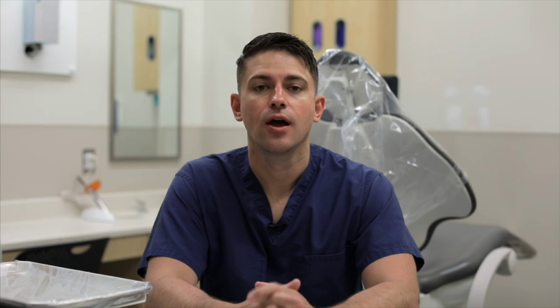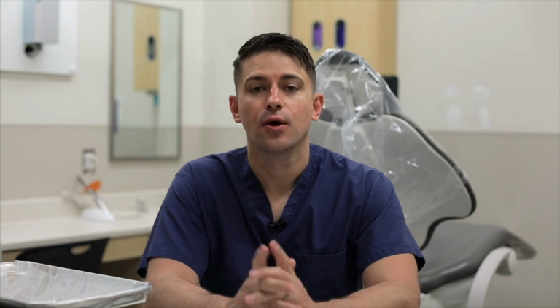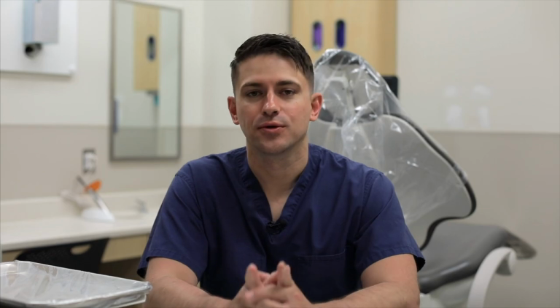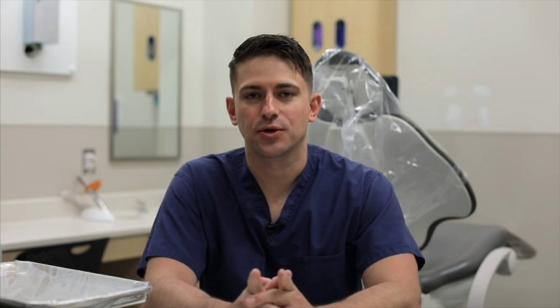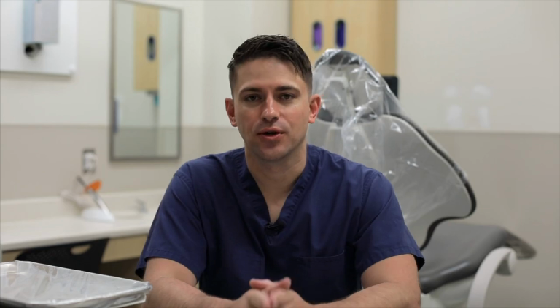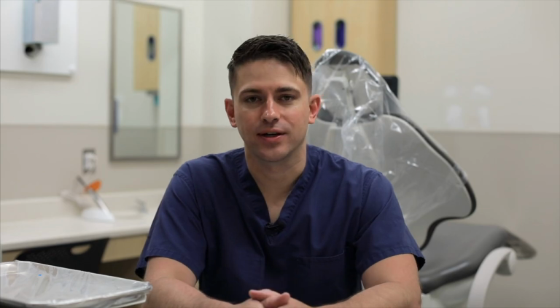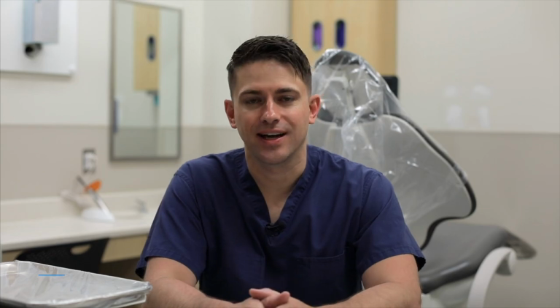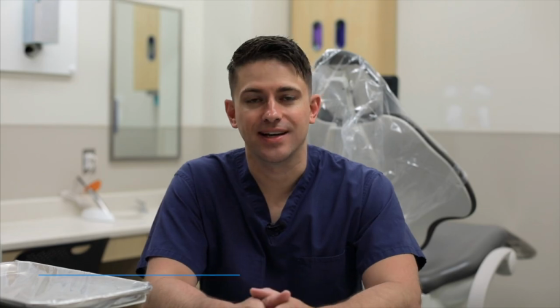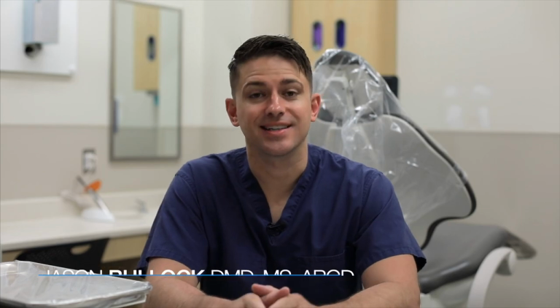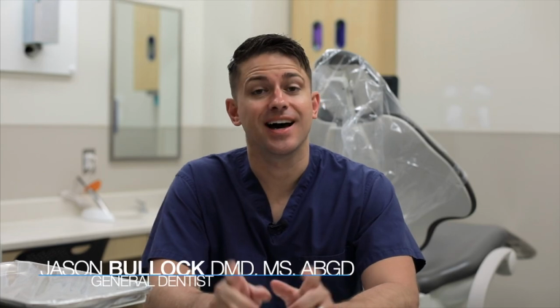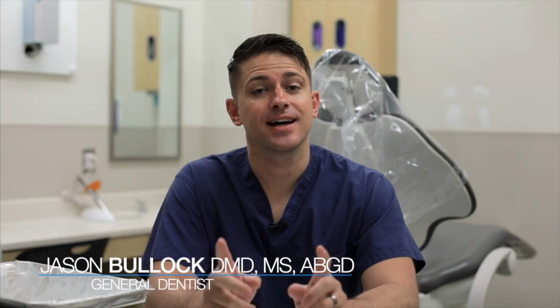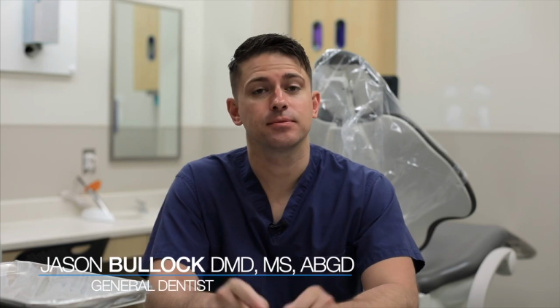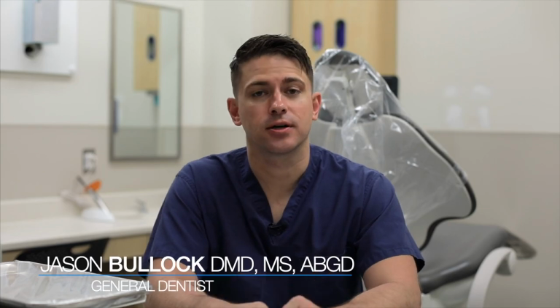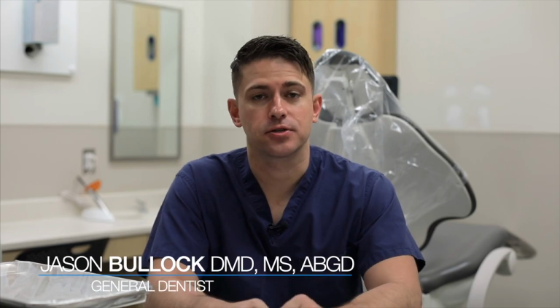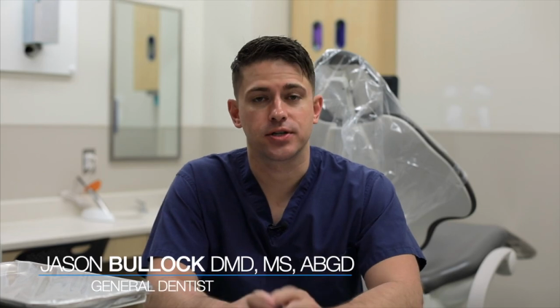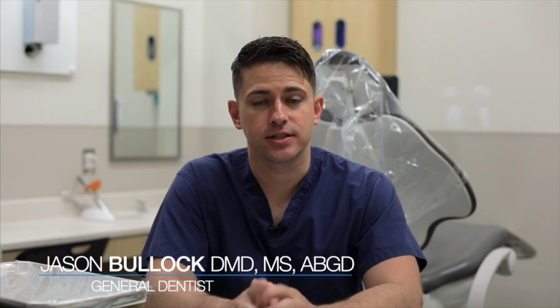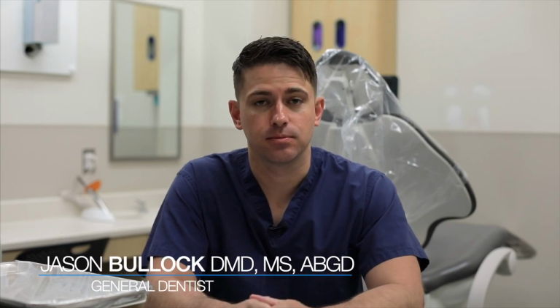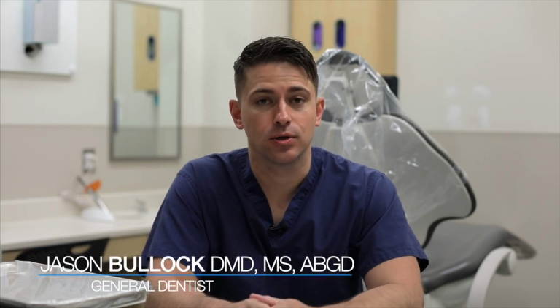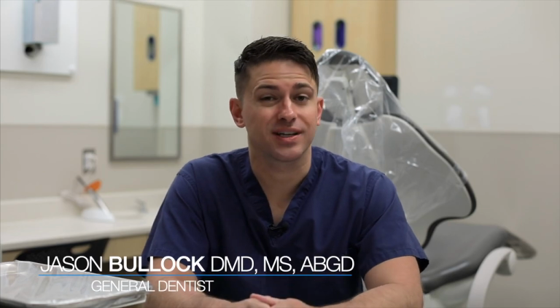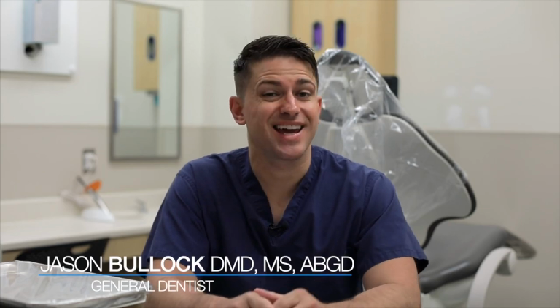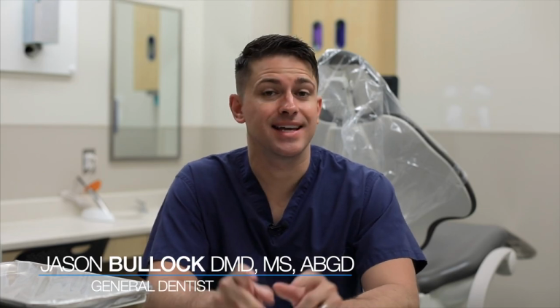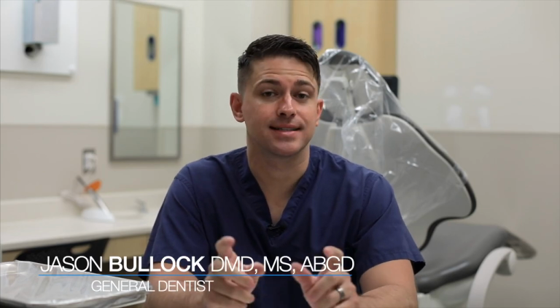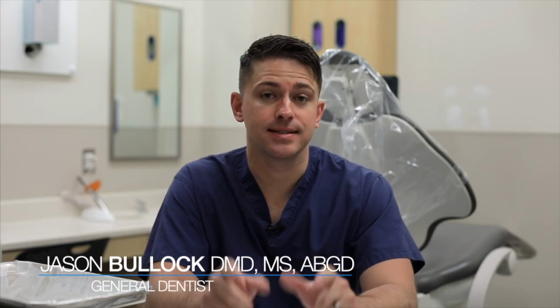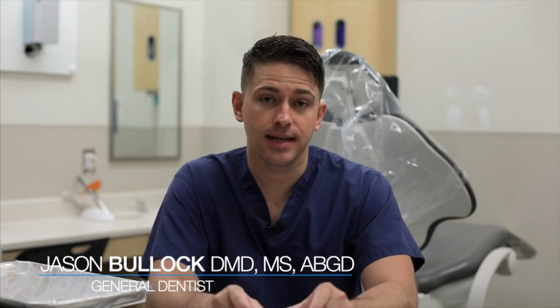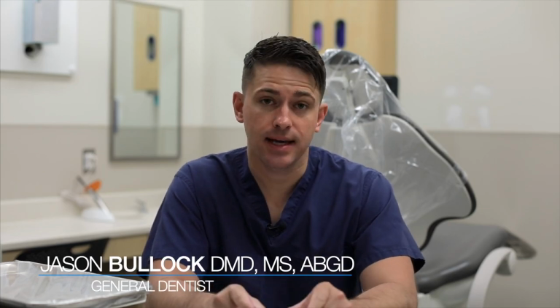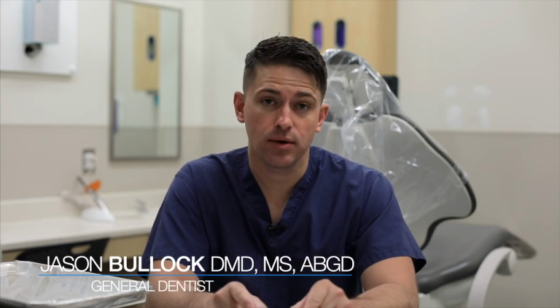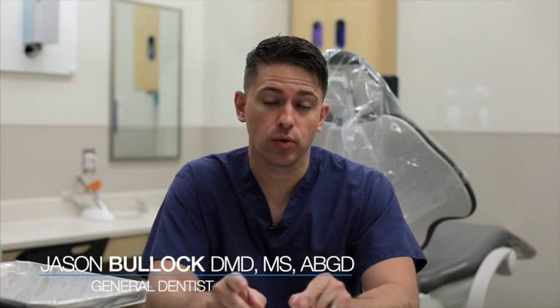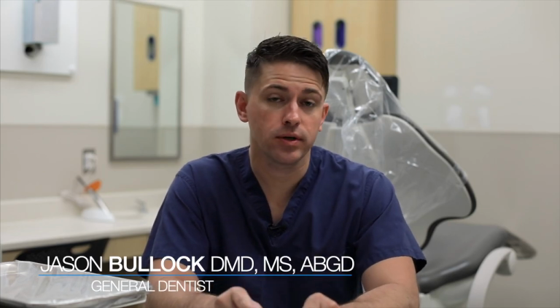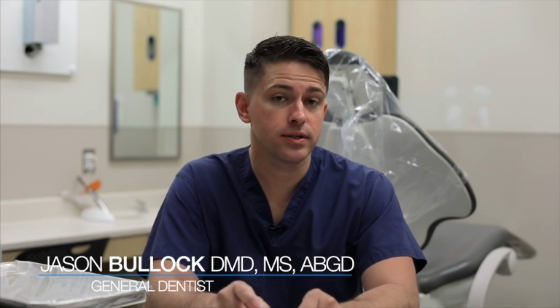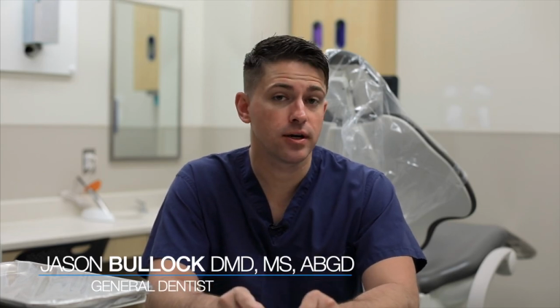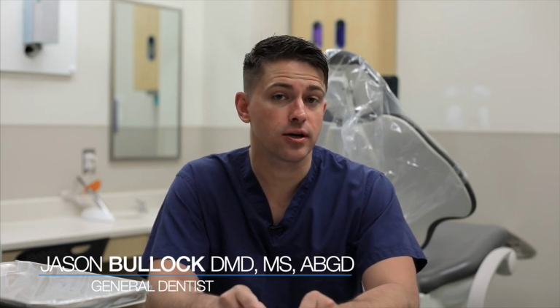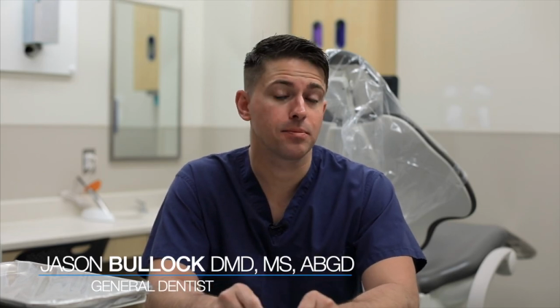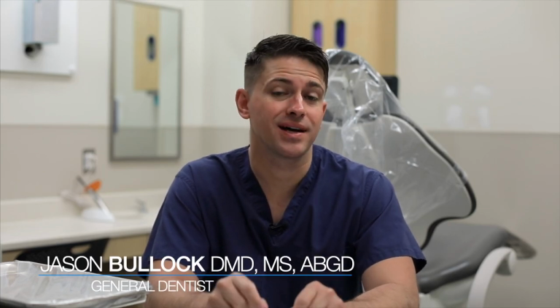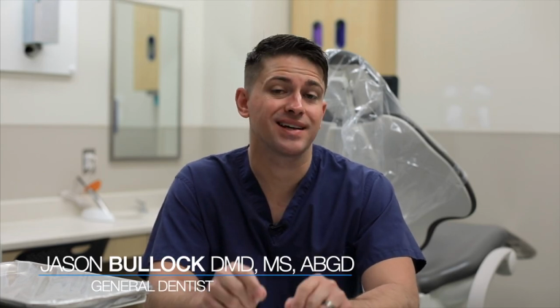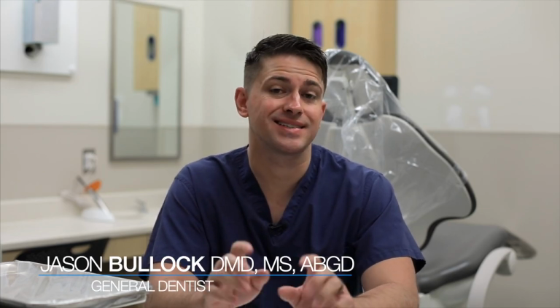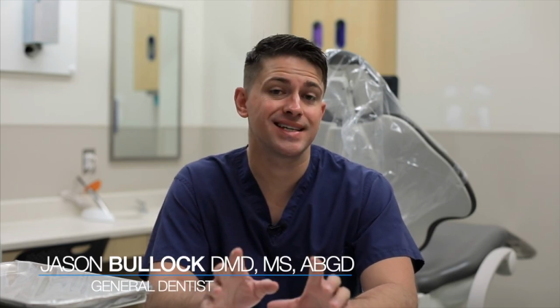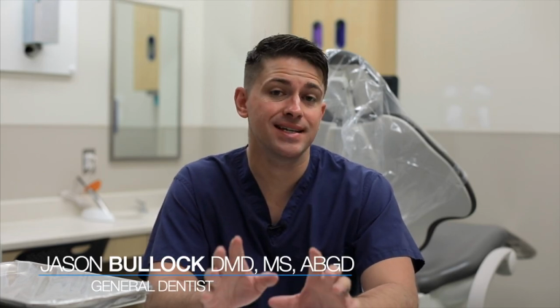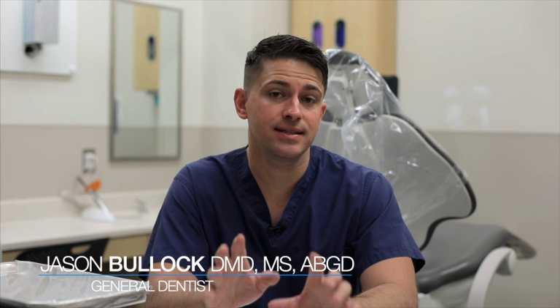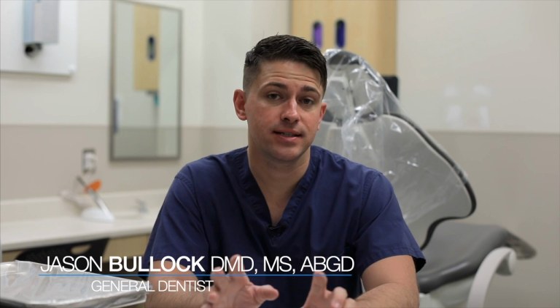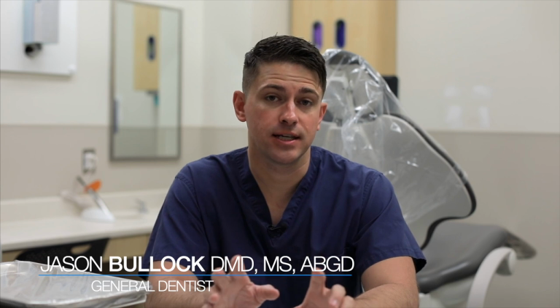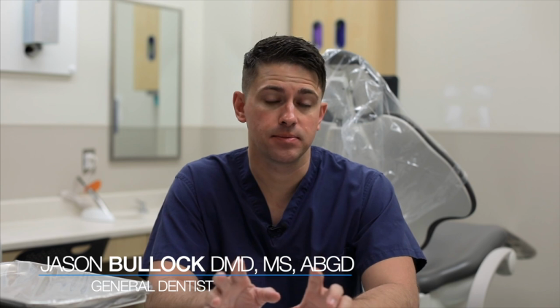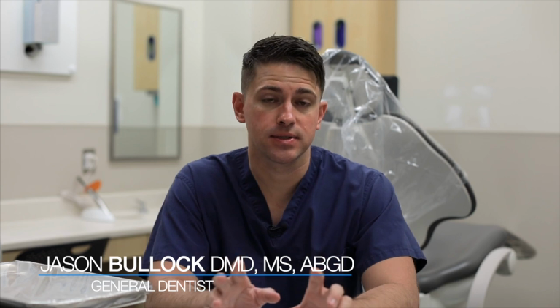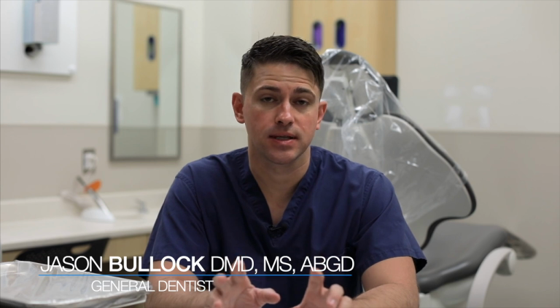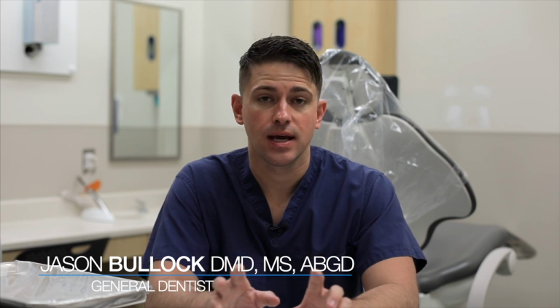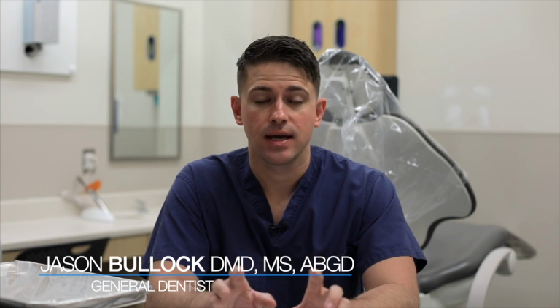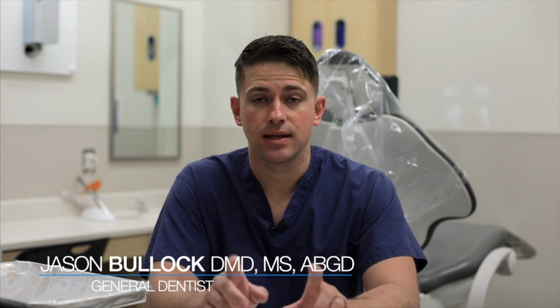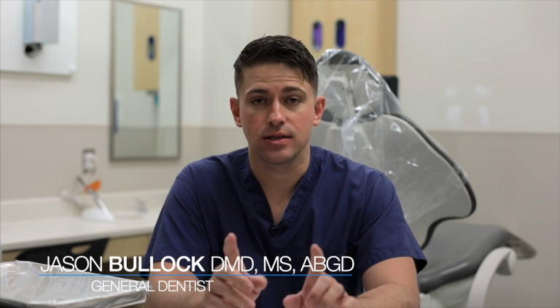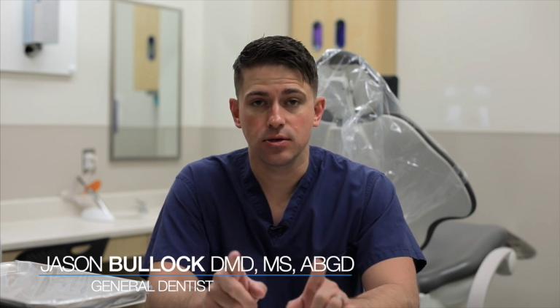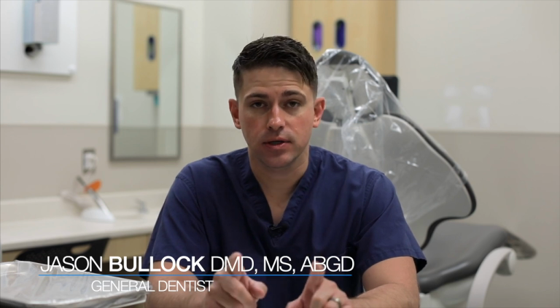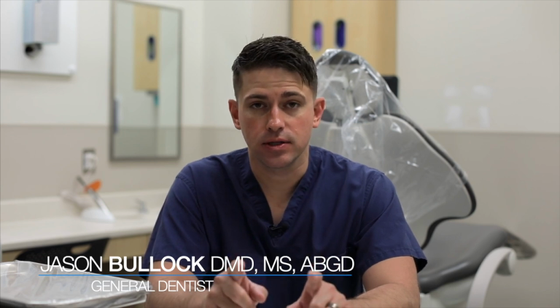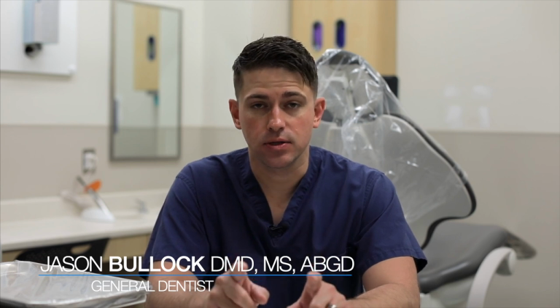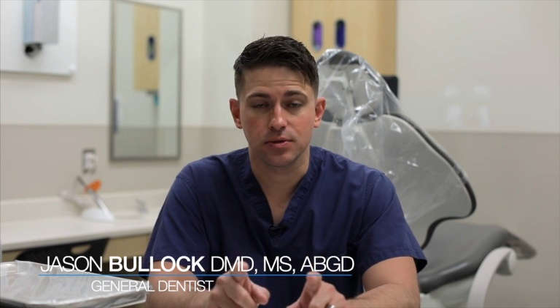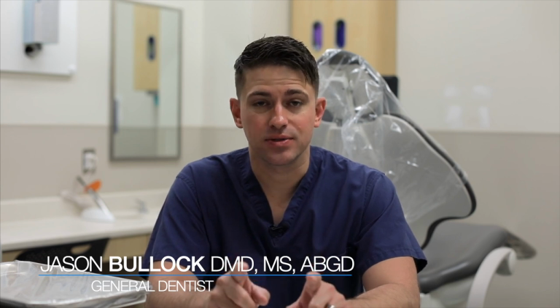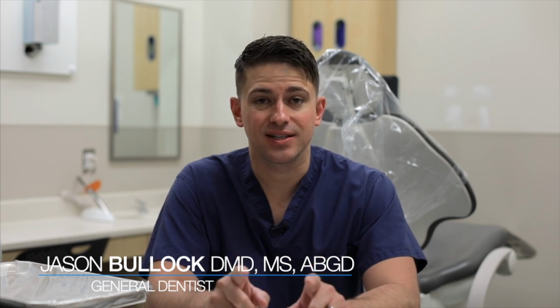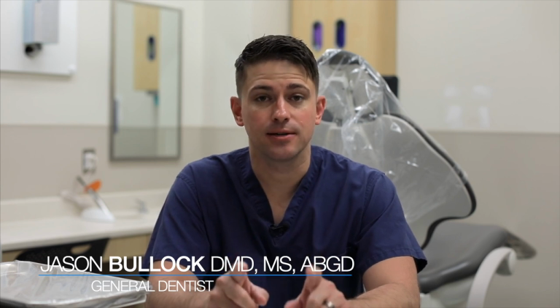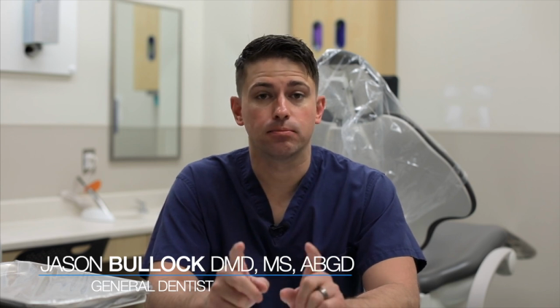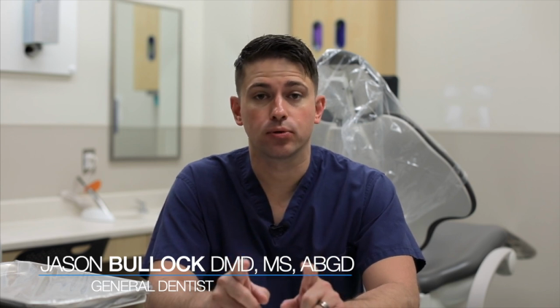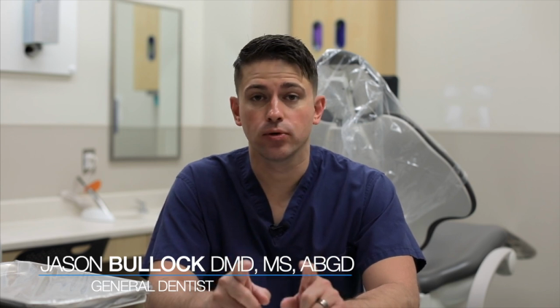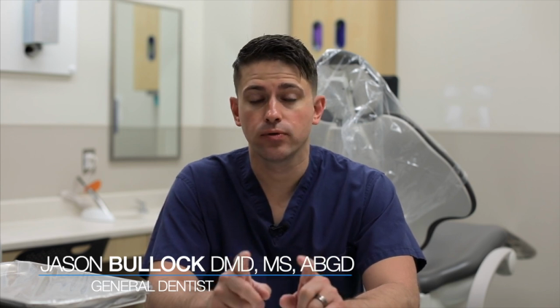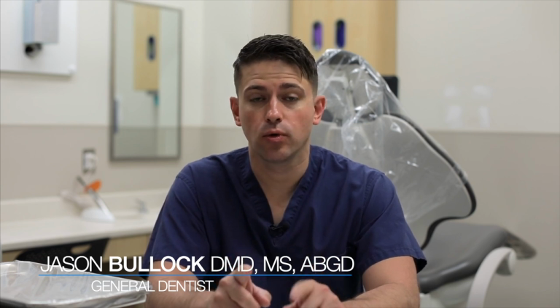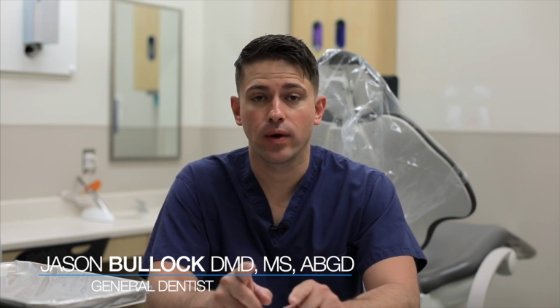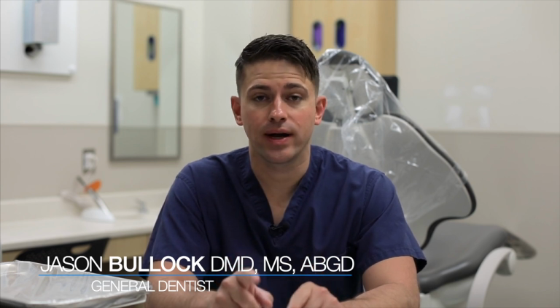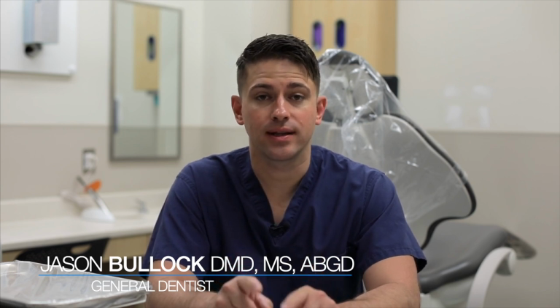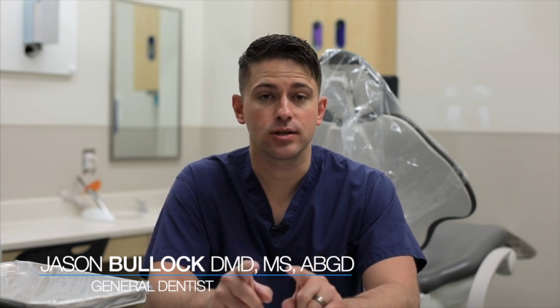What's going on guys, I am Dr. Jason Bullock and today we're going to talk about 10 tips that you can use to improve the way that you light cure.